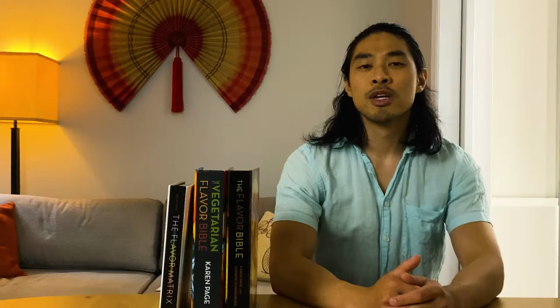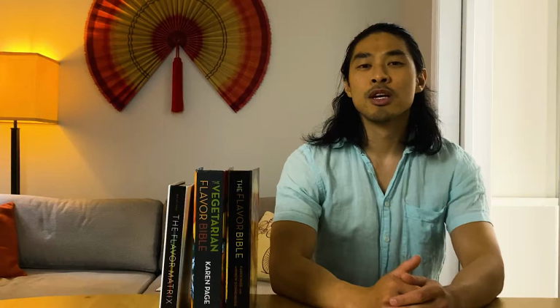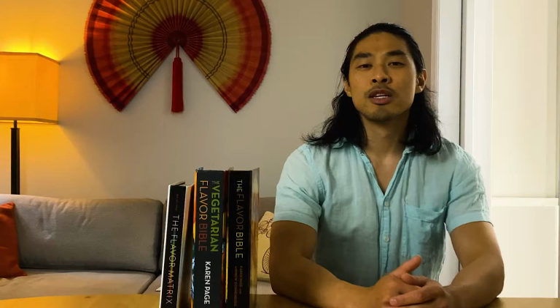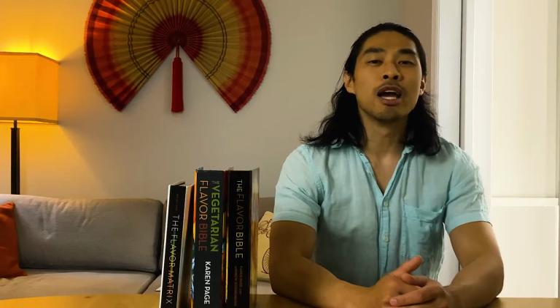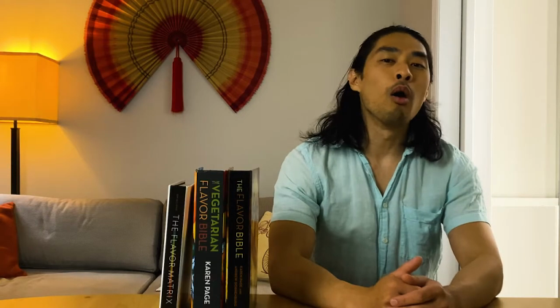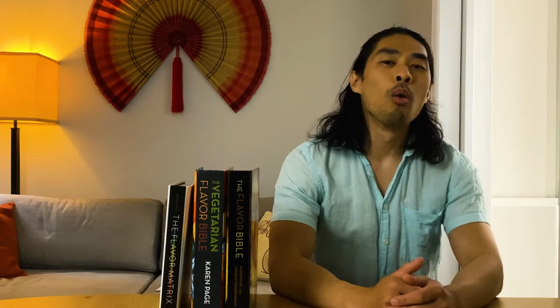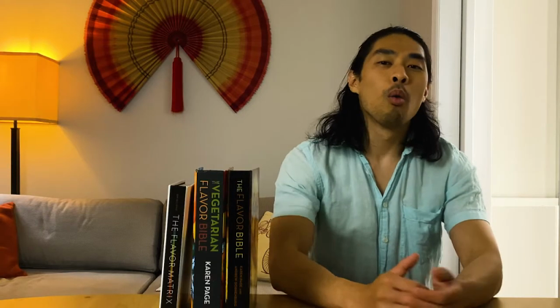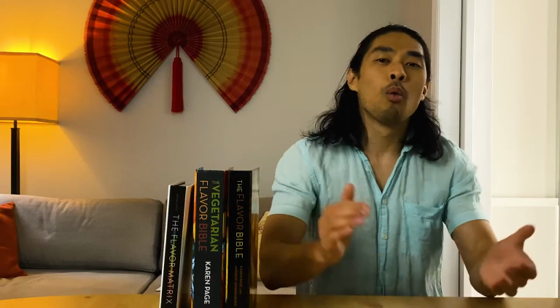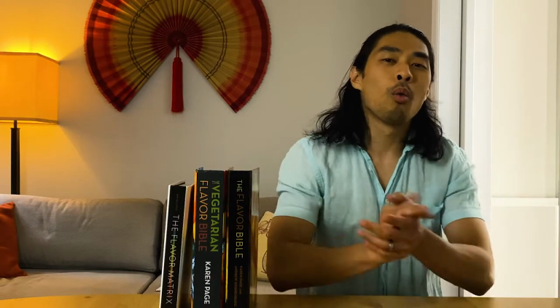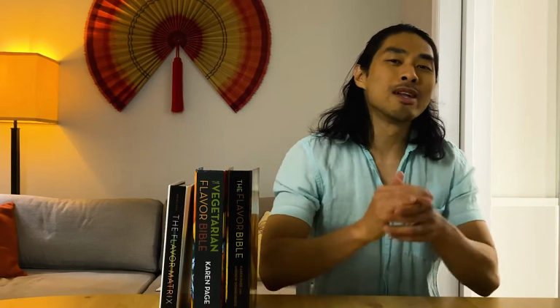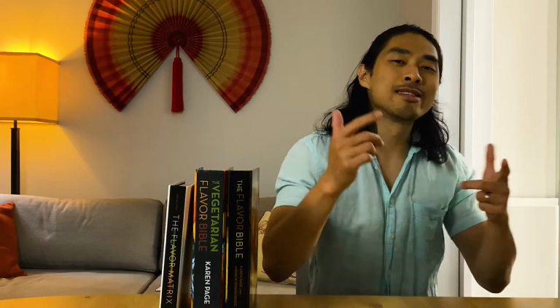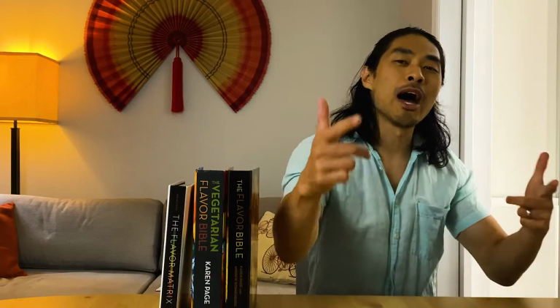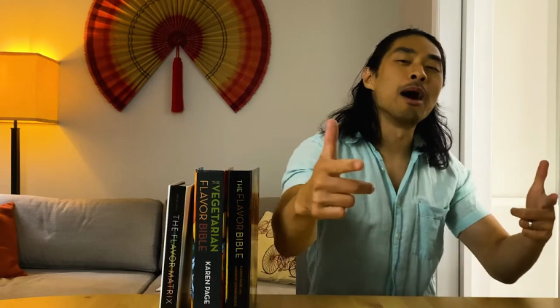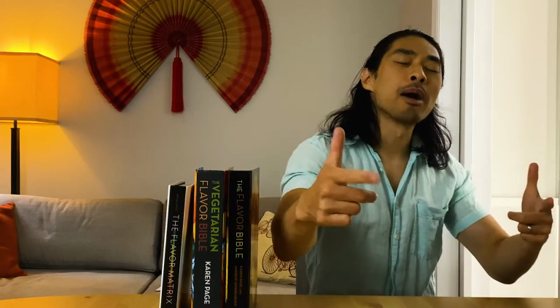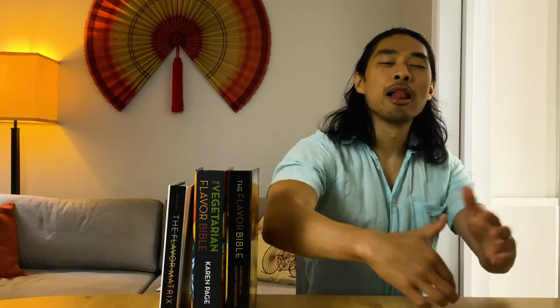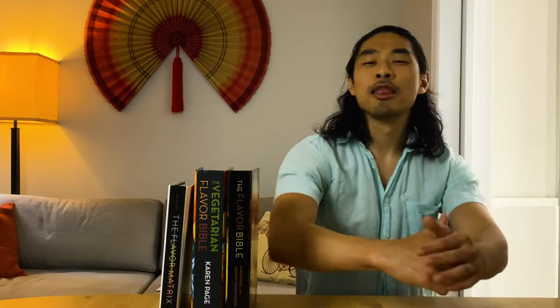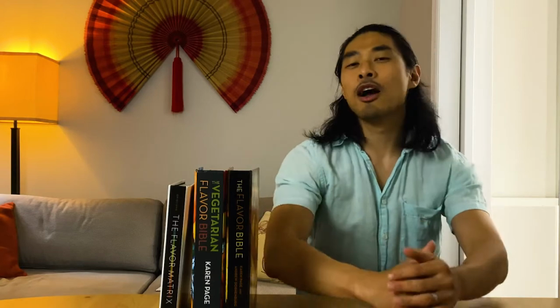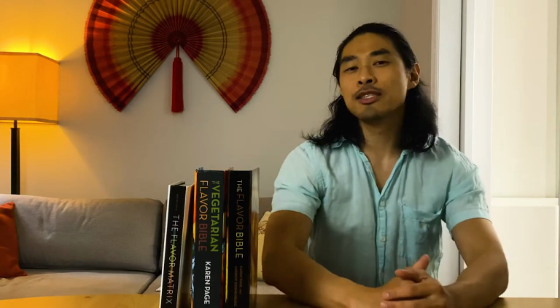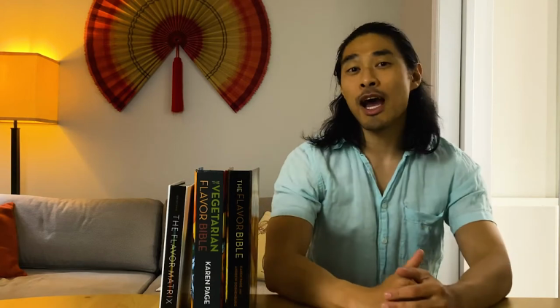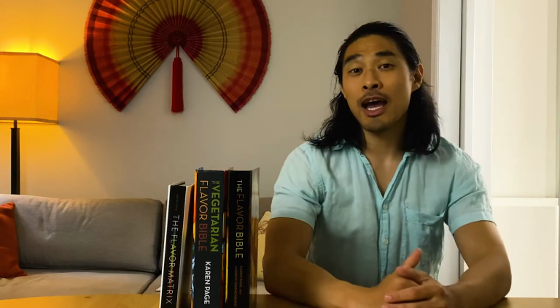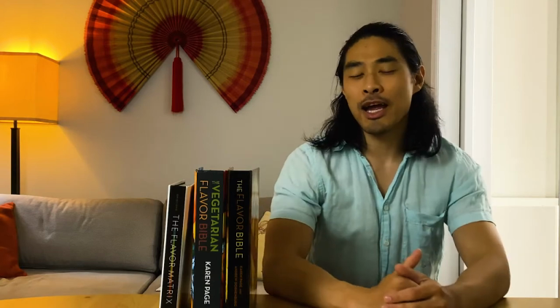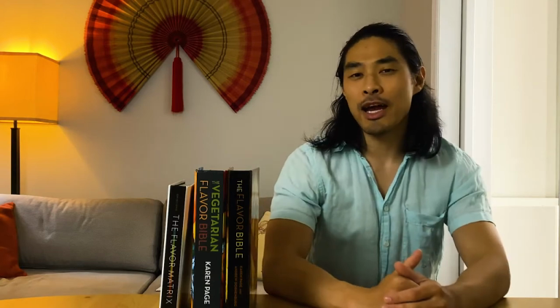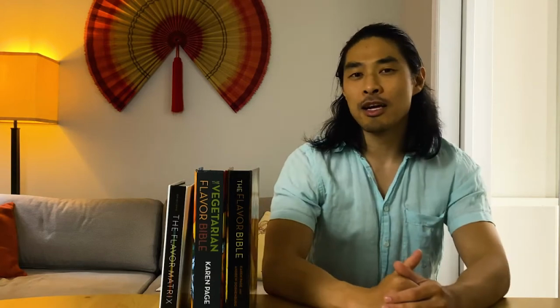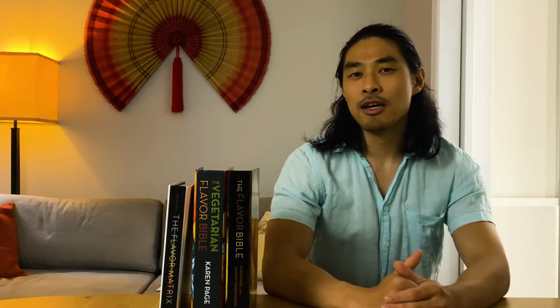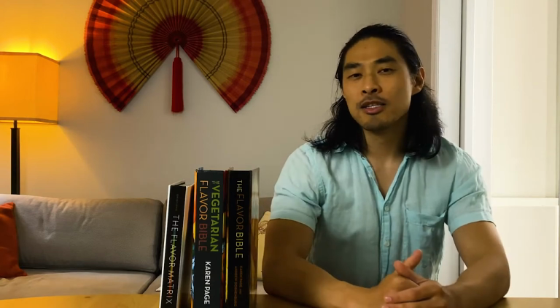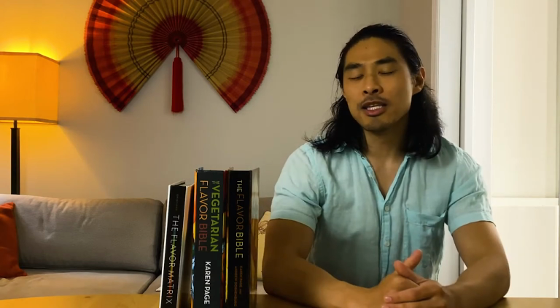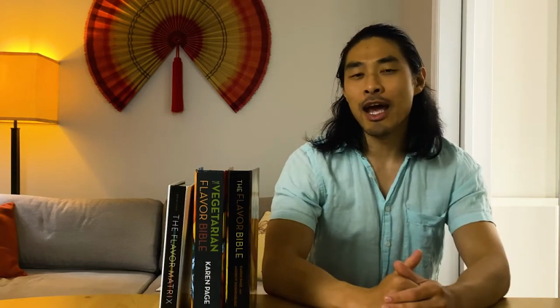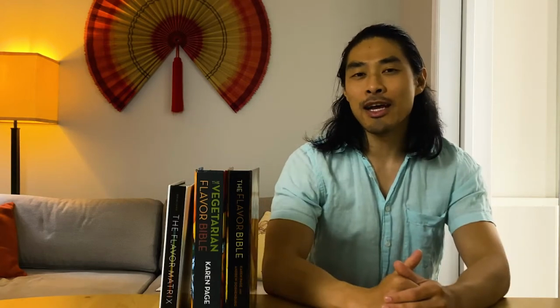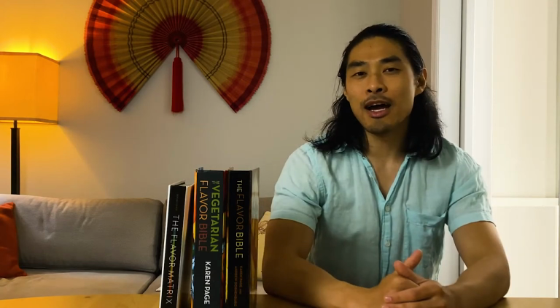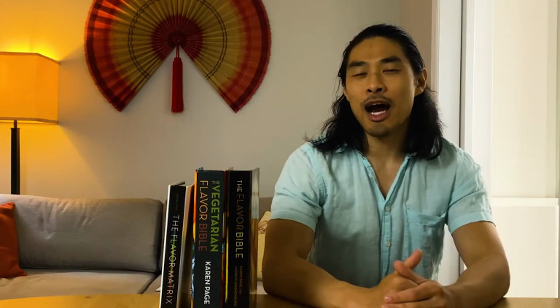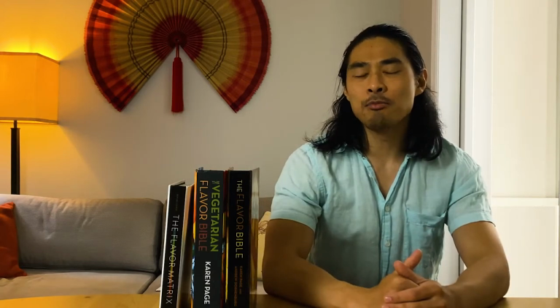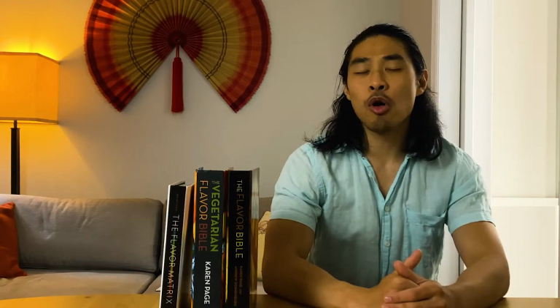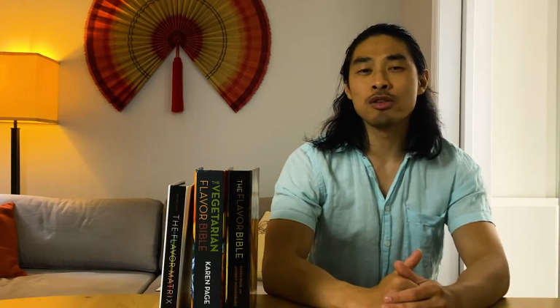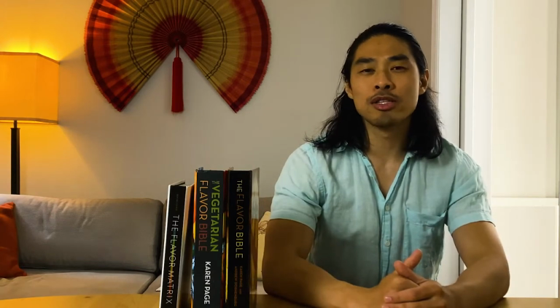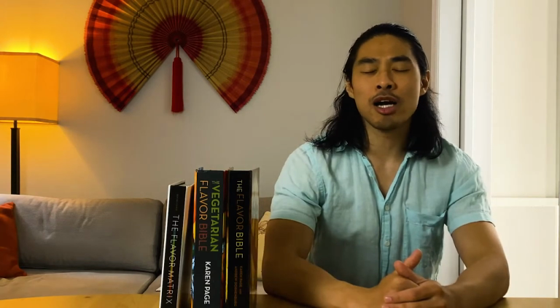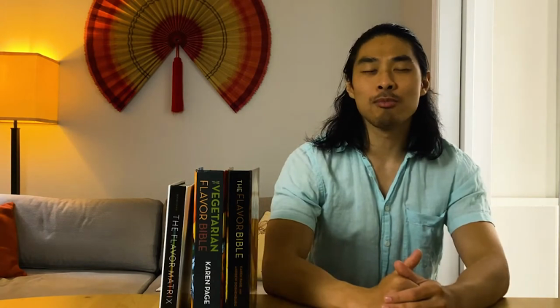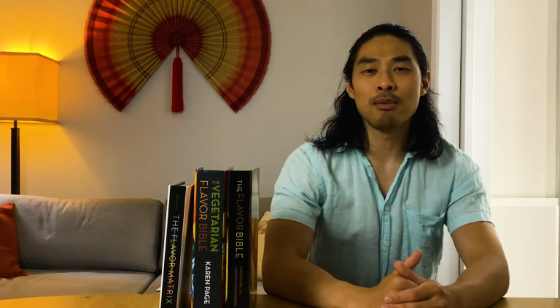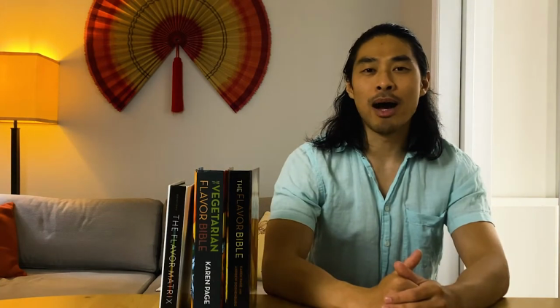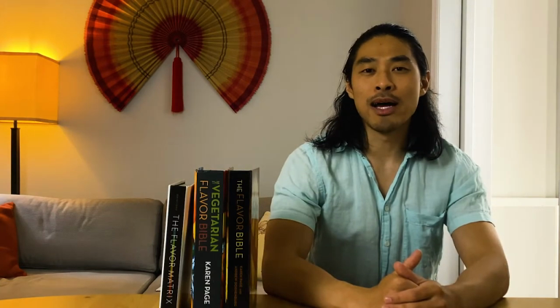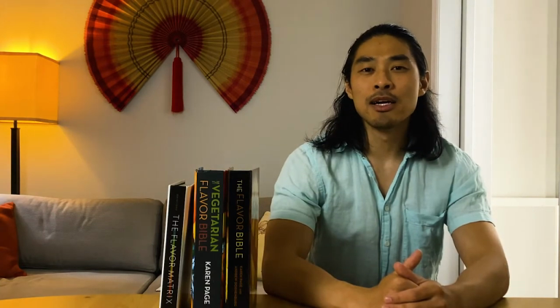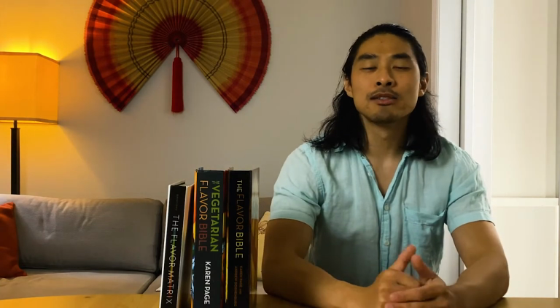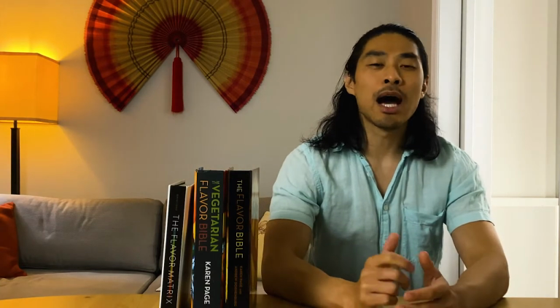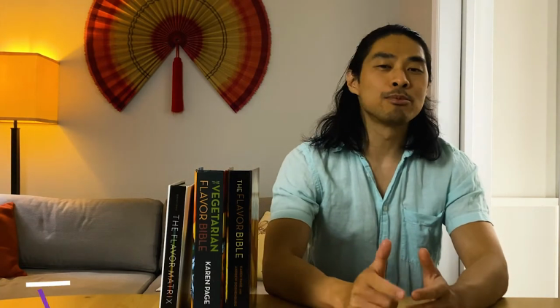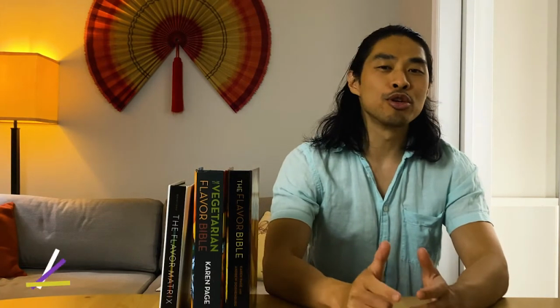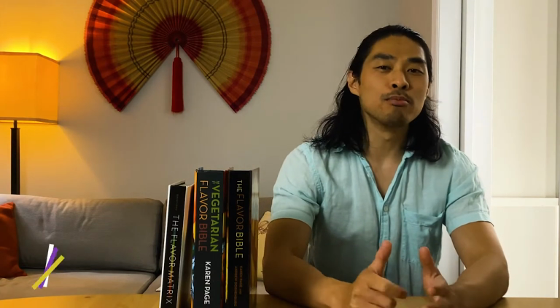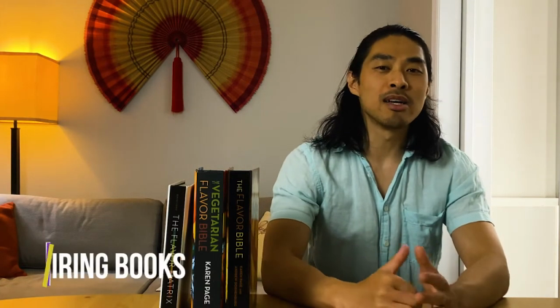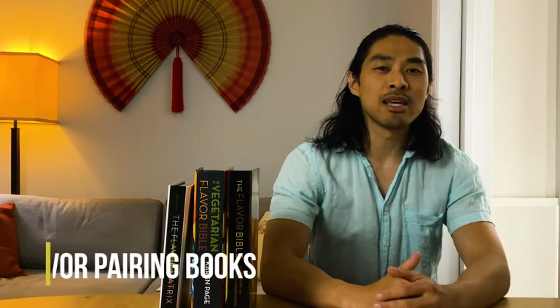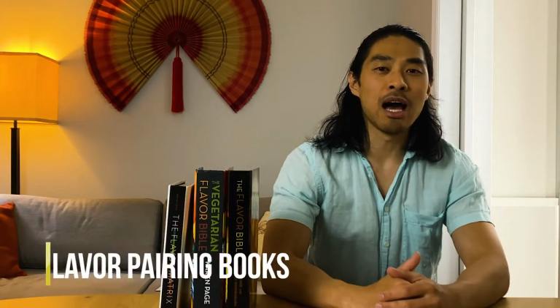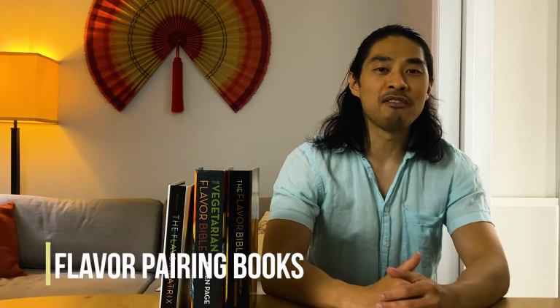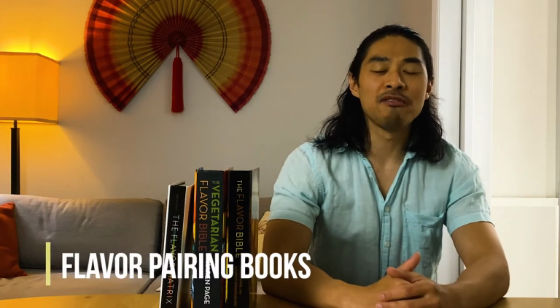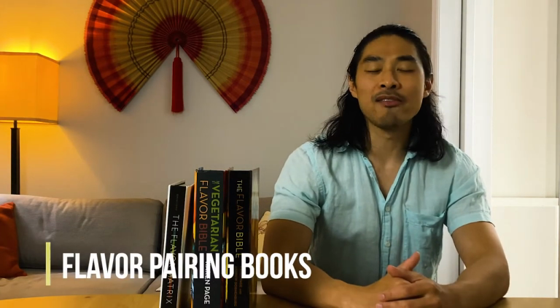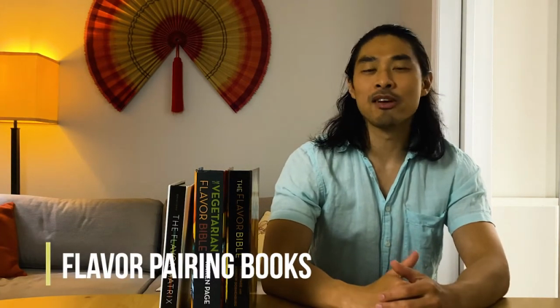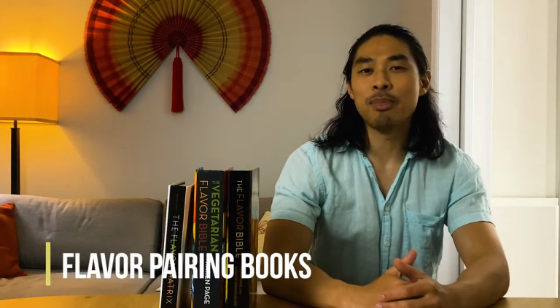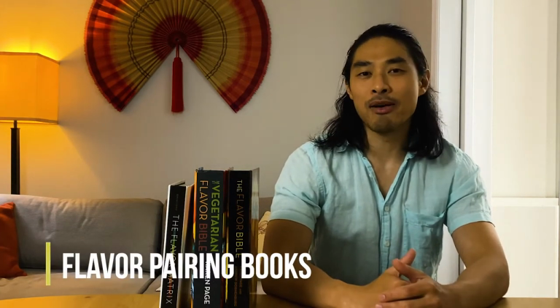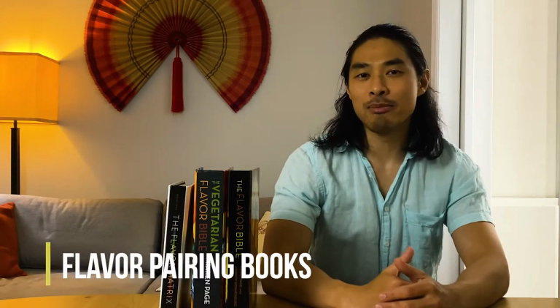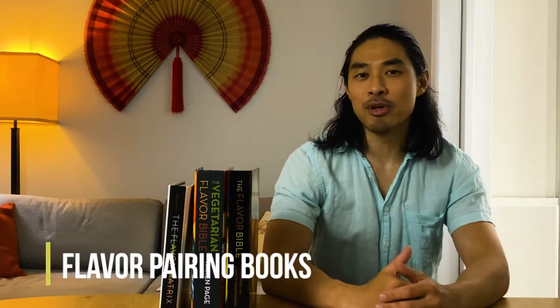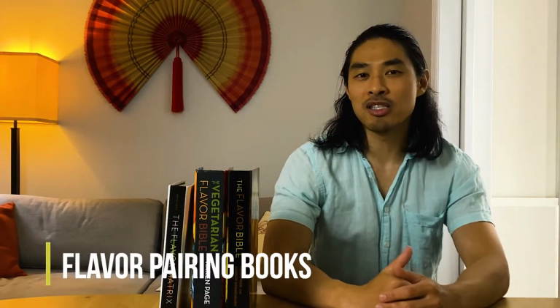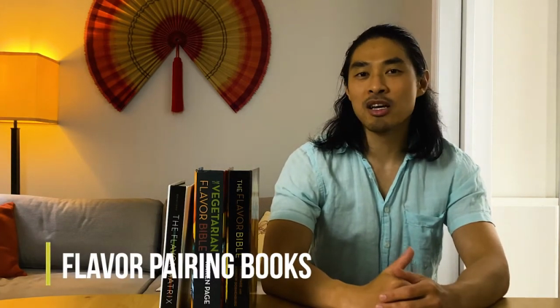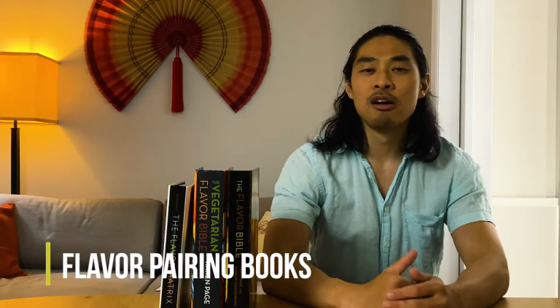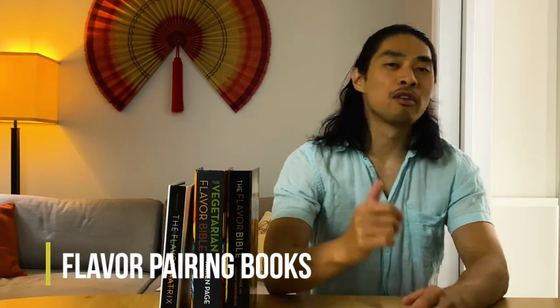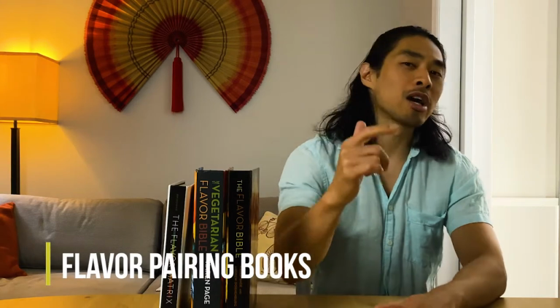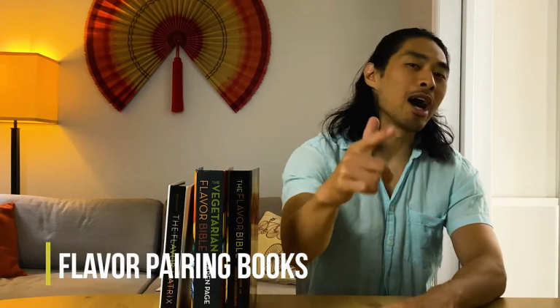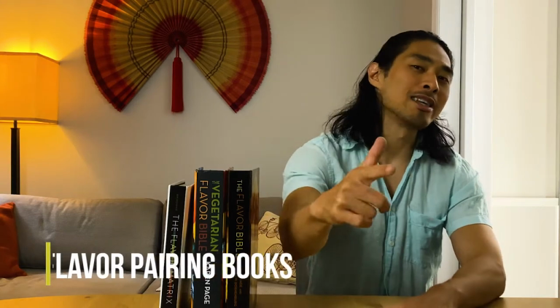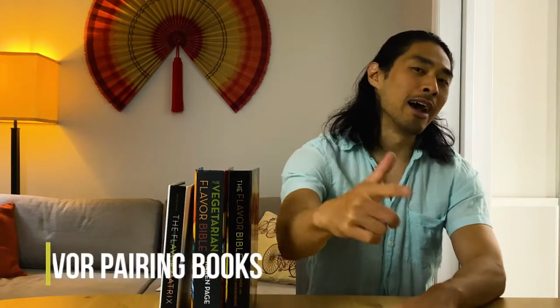Yo, what's up? Longtai here. Today I'm going to talk about my top two must-have flavor pairing books for cocktails.